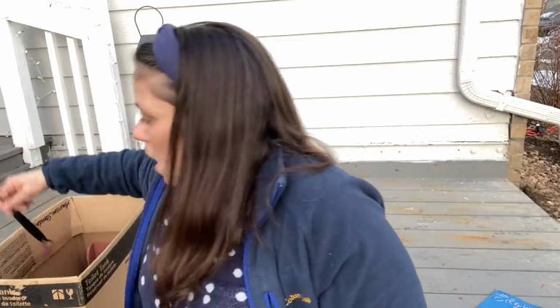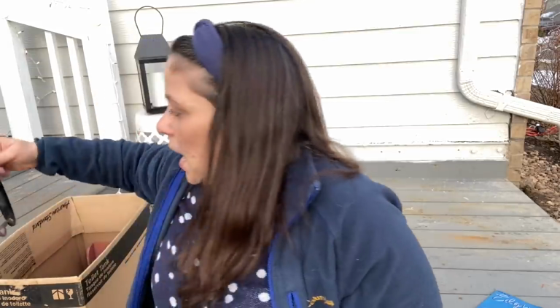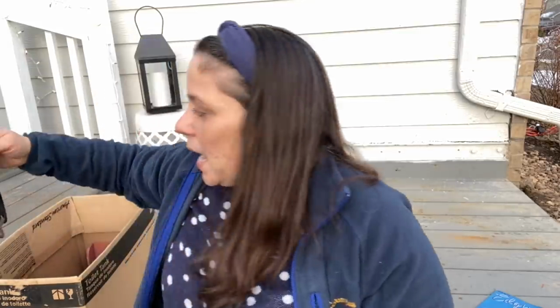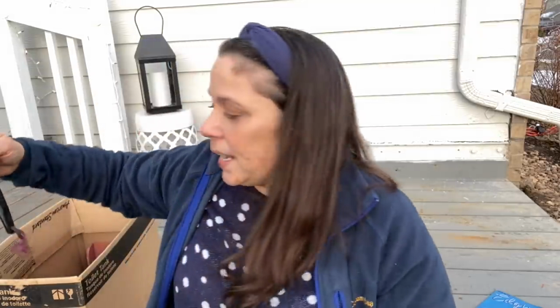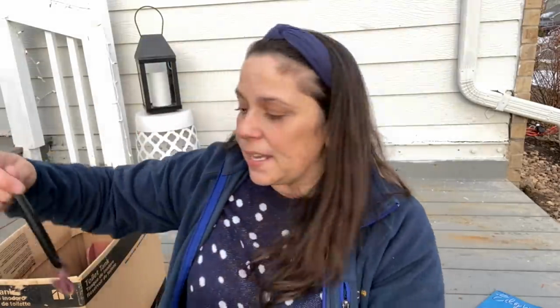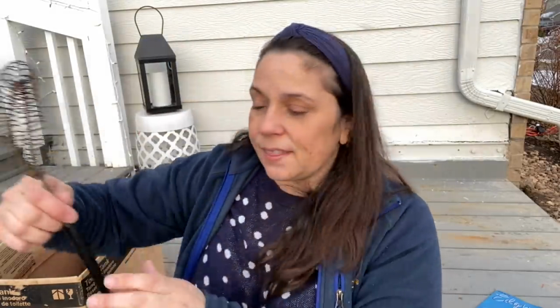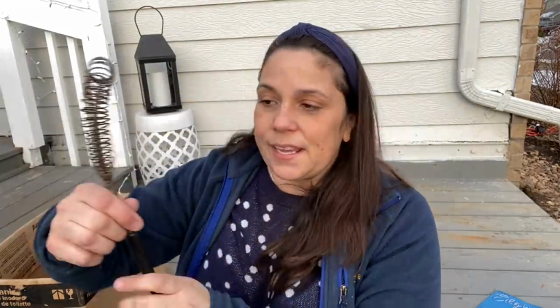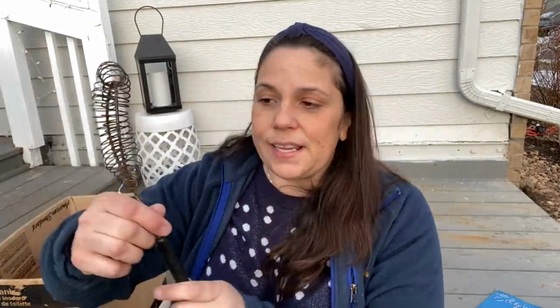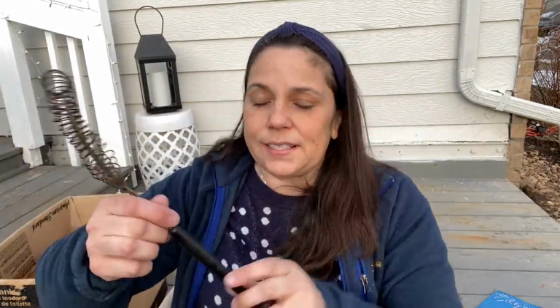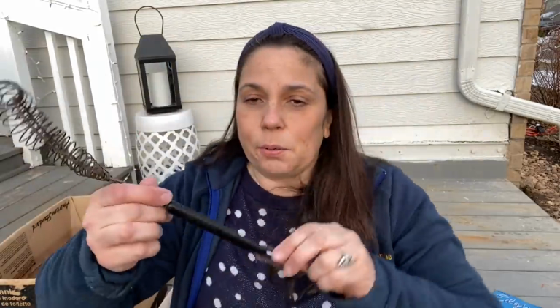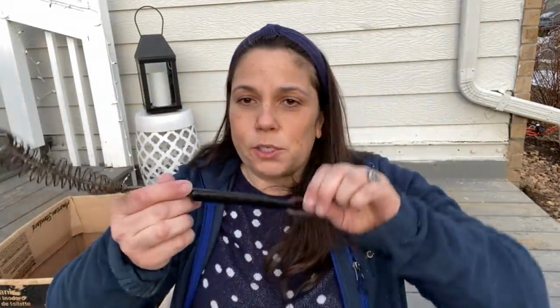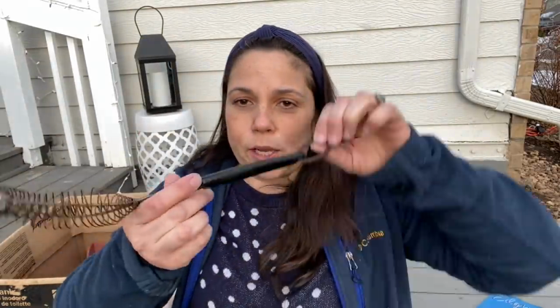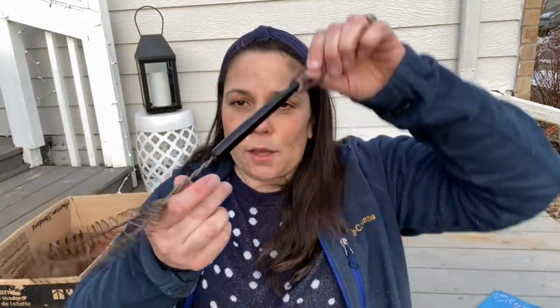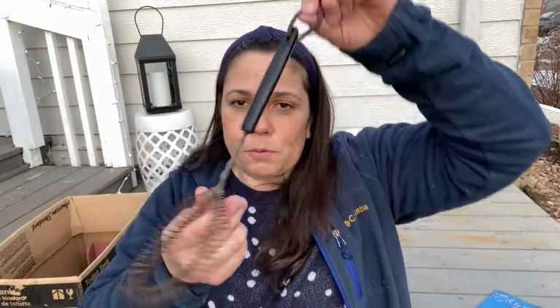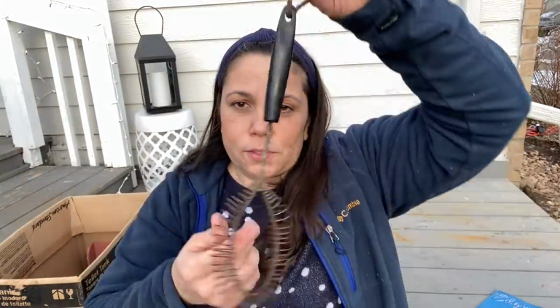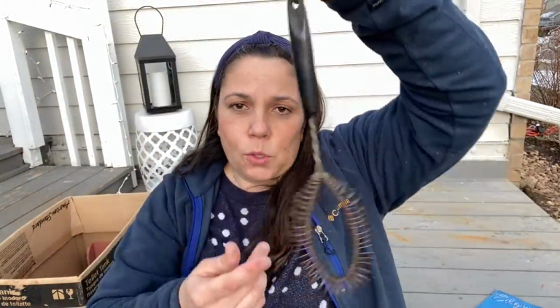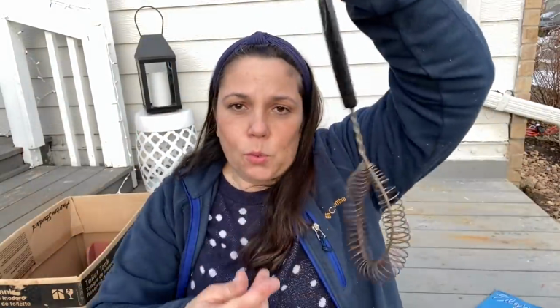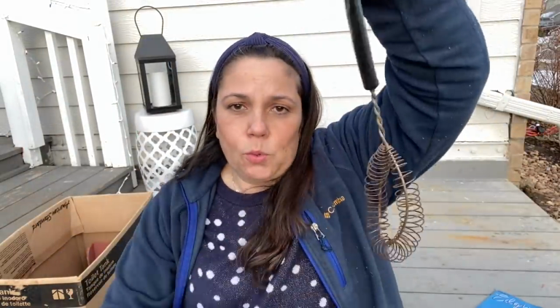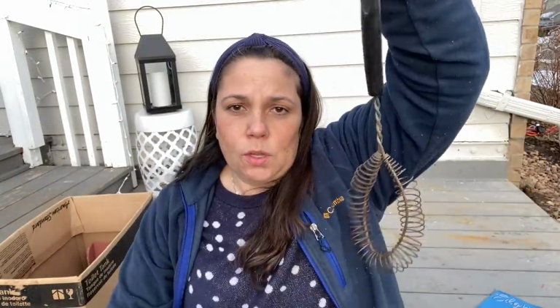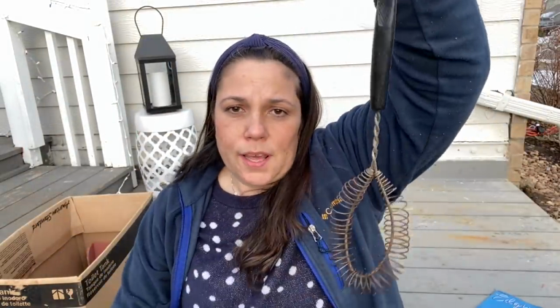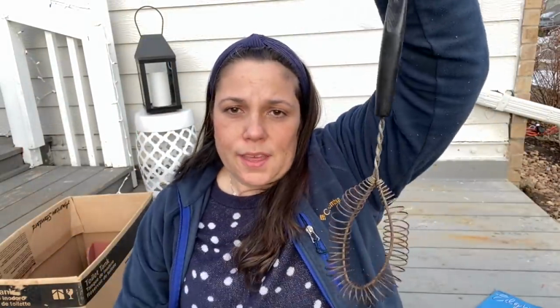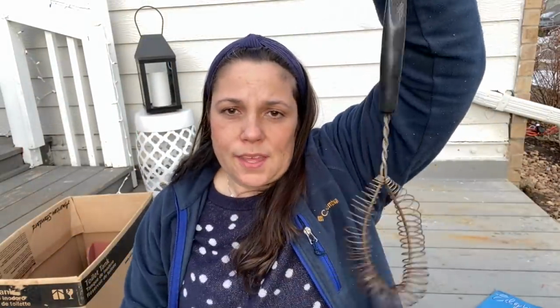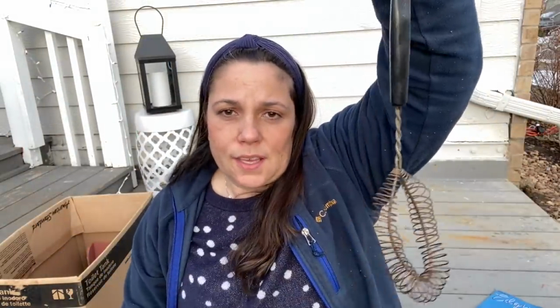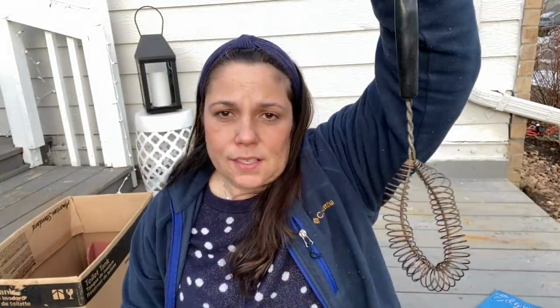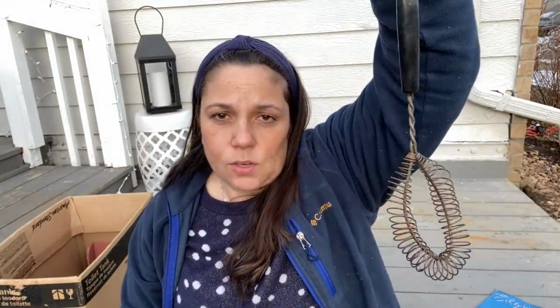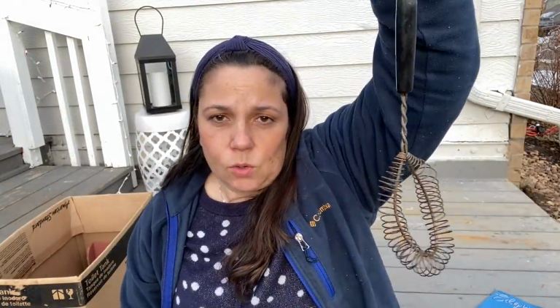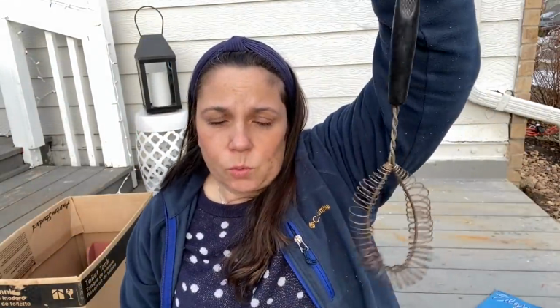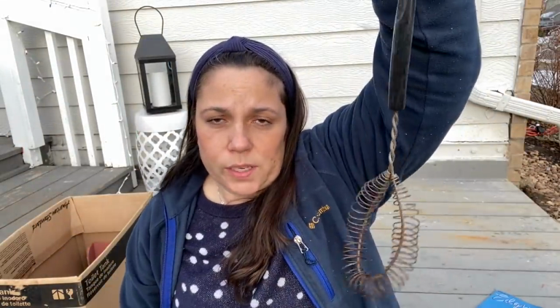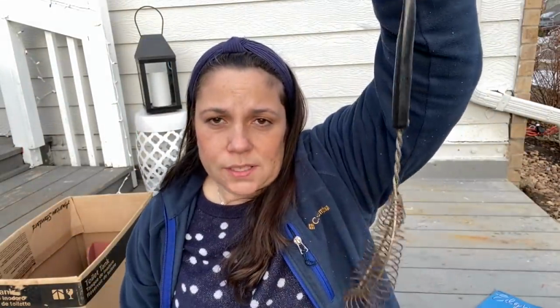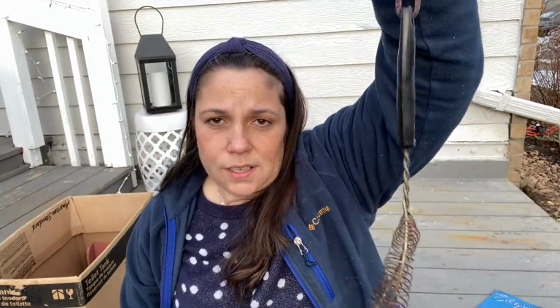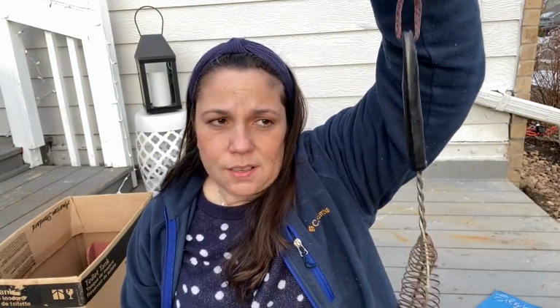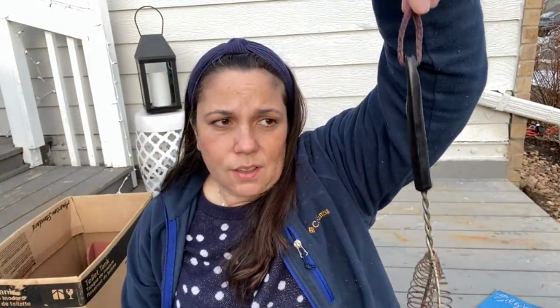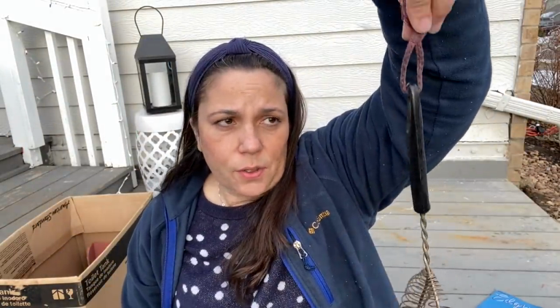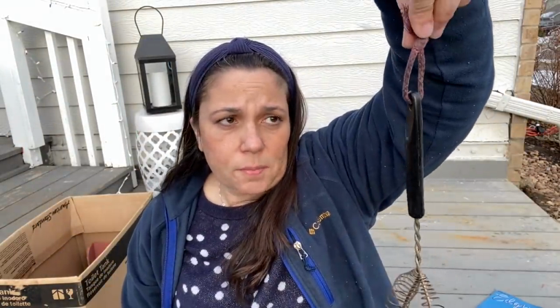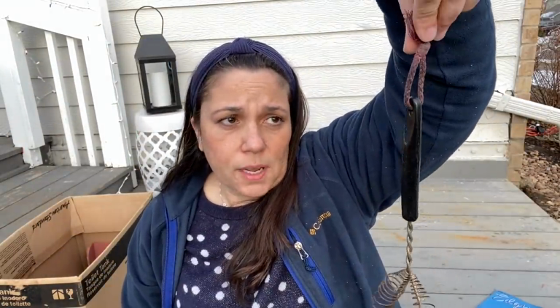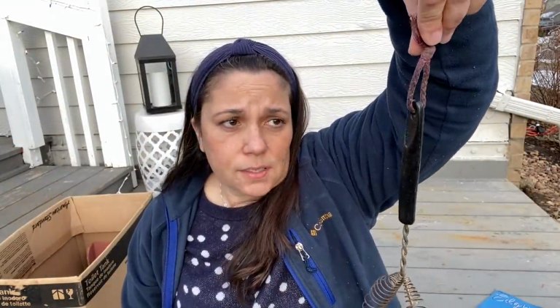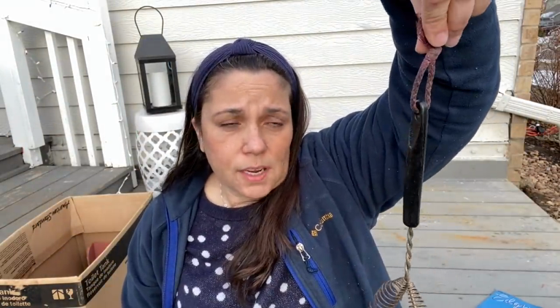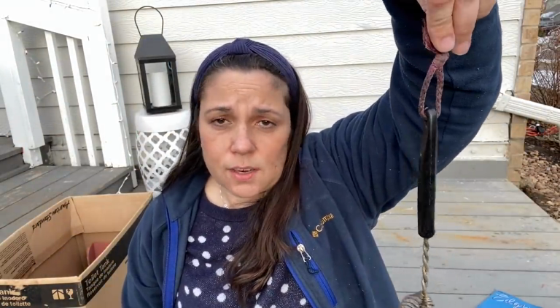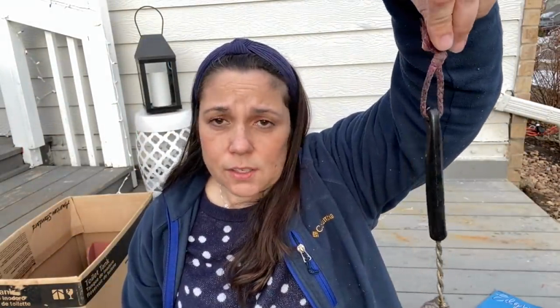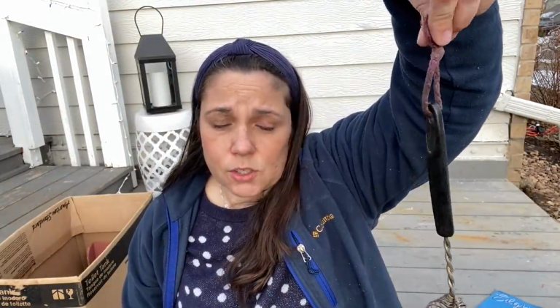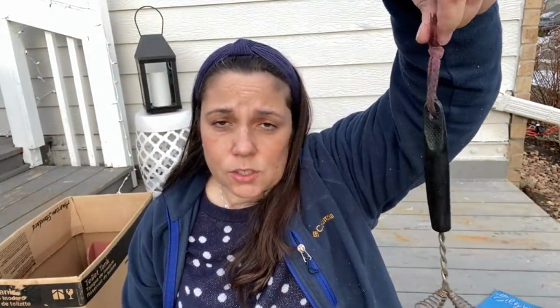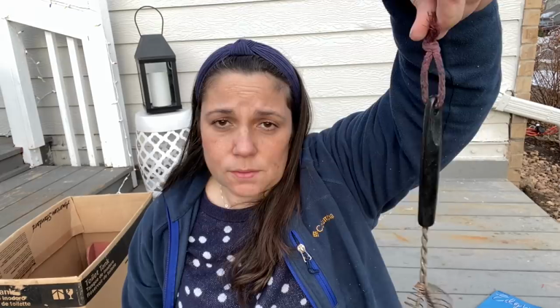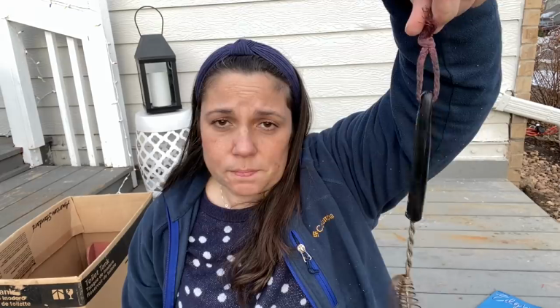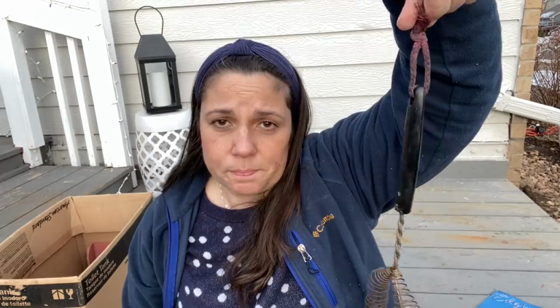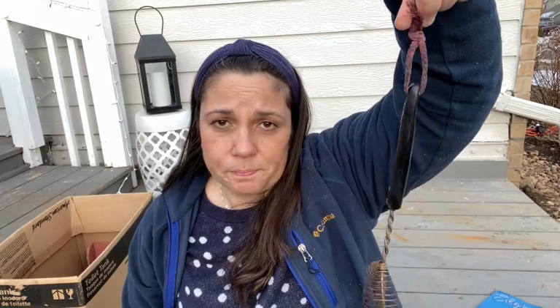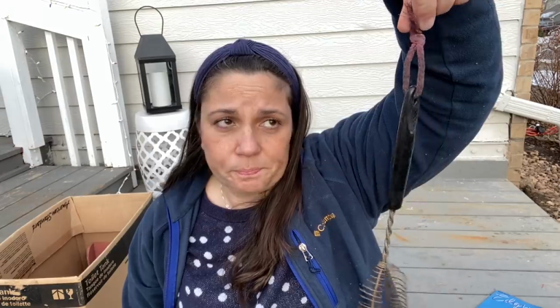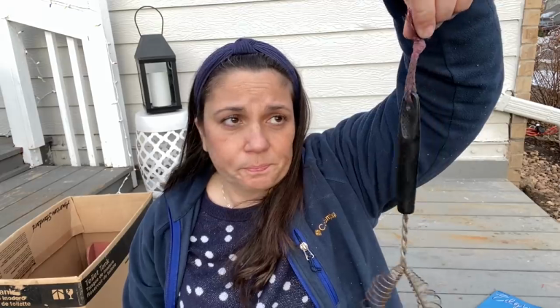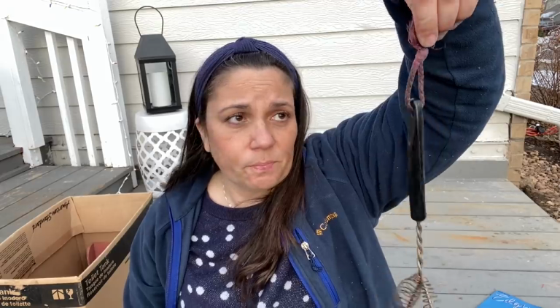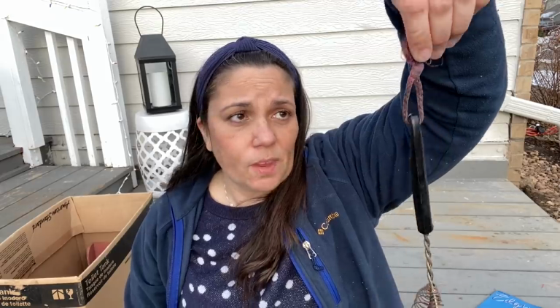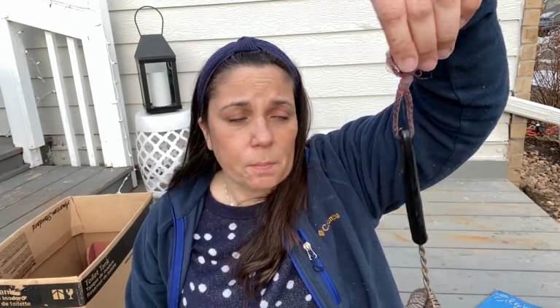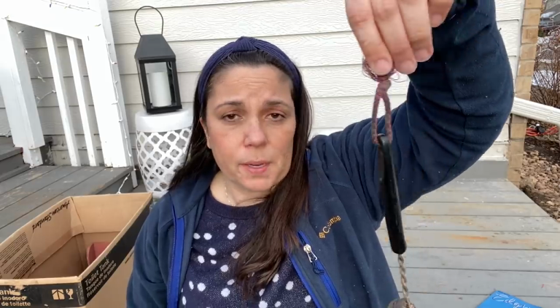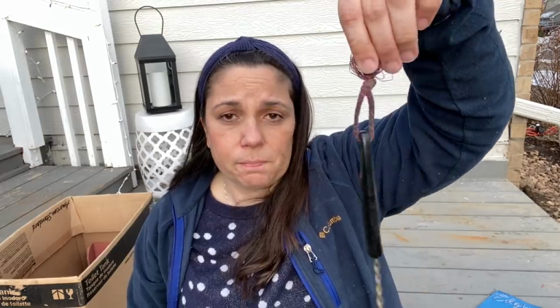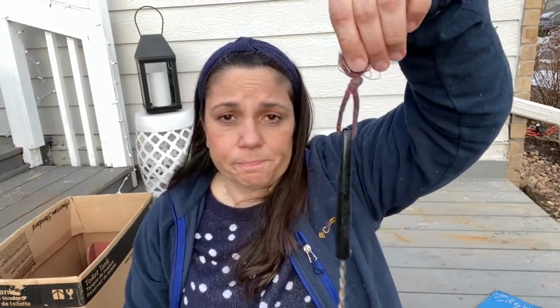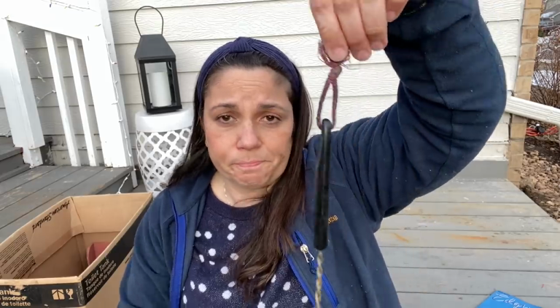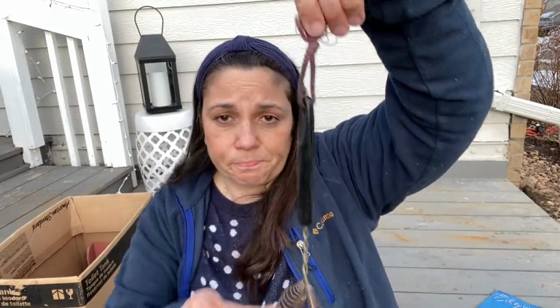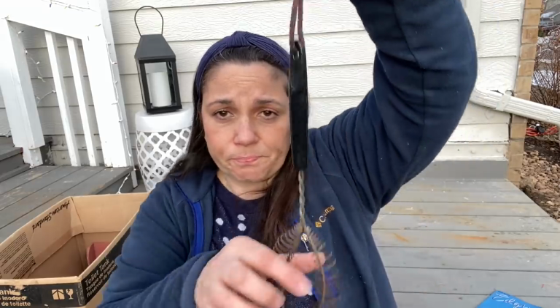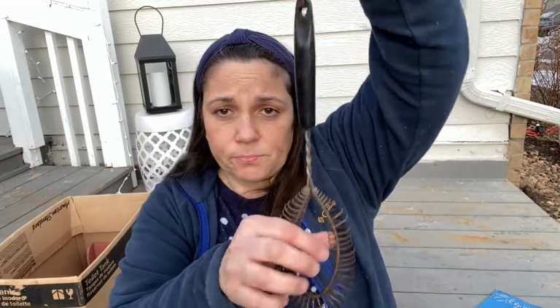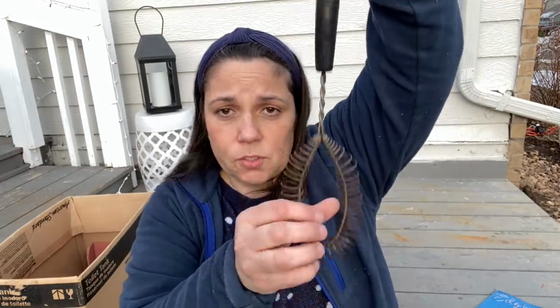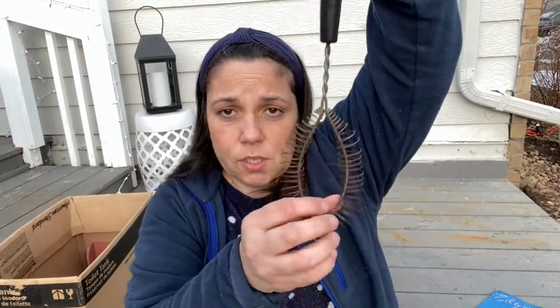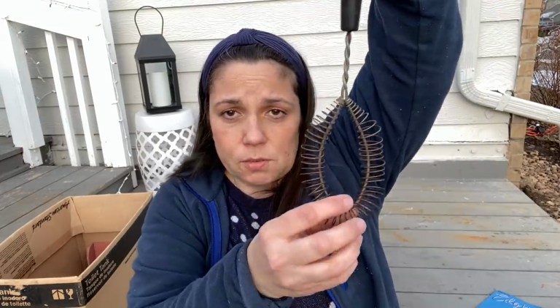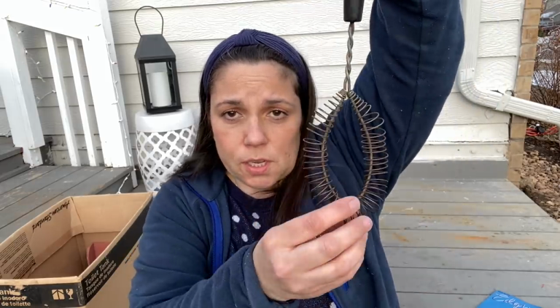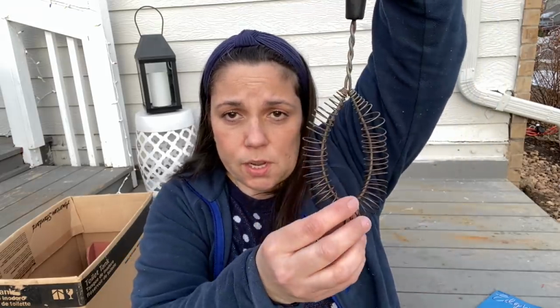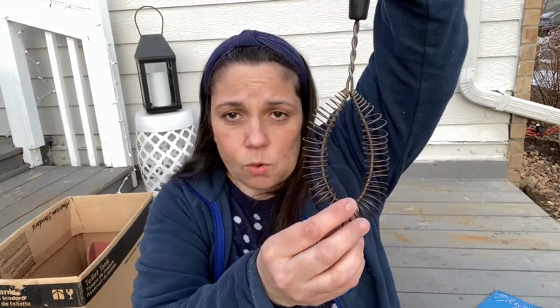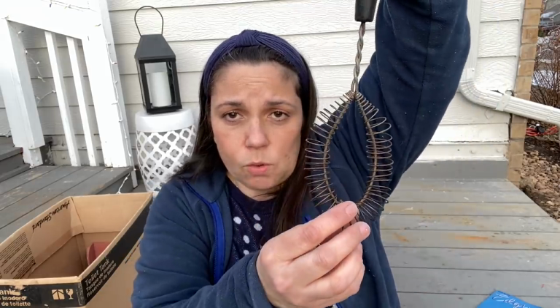I got this, which I thought was cool — I think it's an old whisk, although I'm not entirely certain.